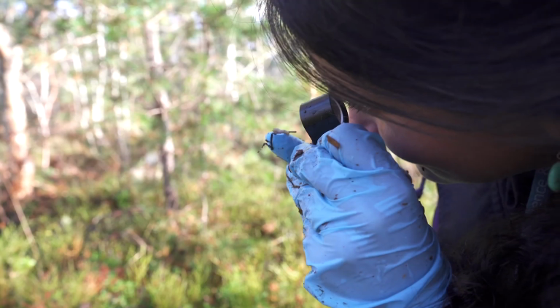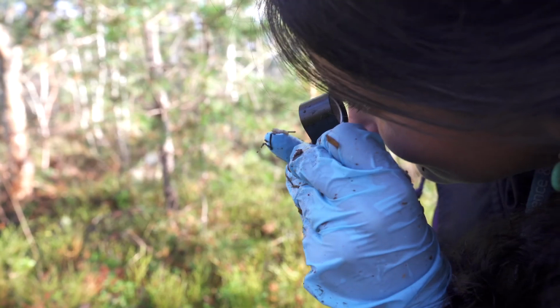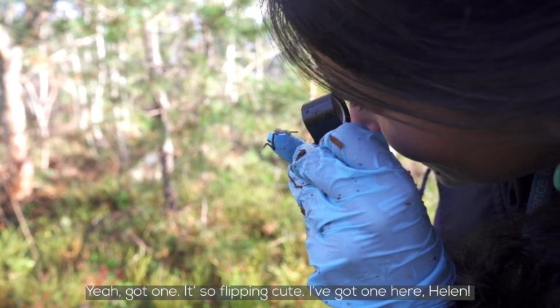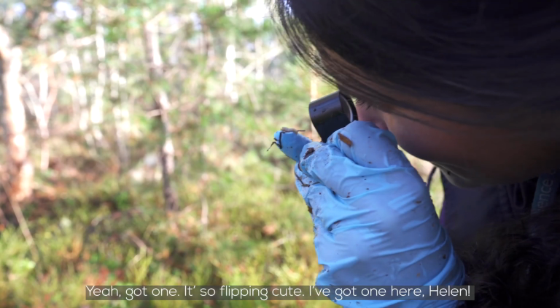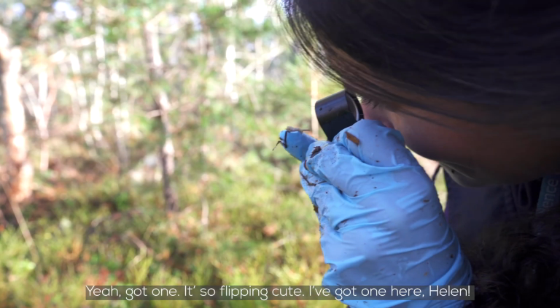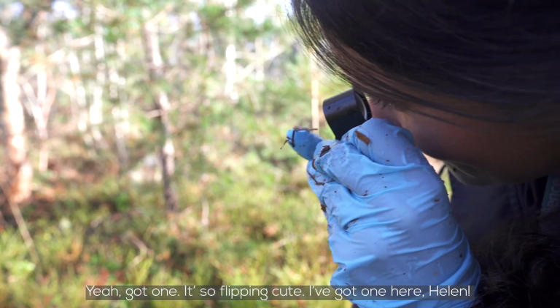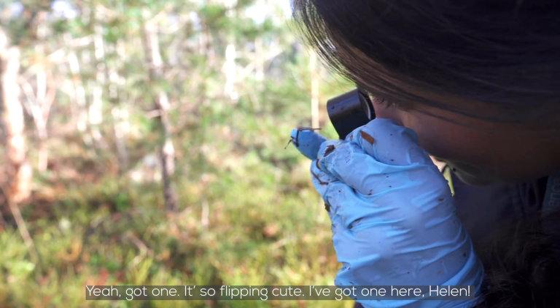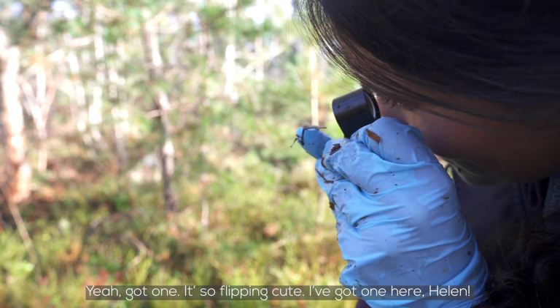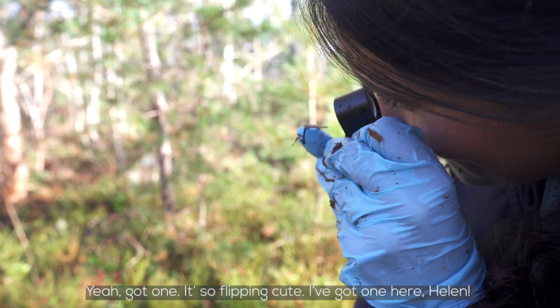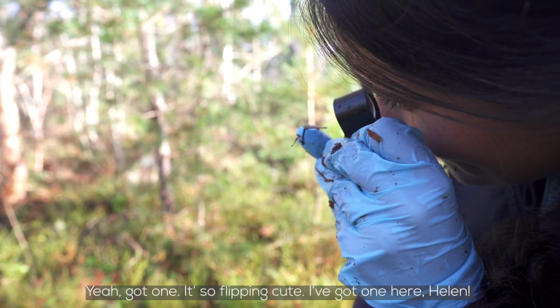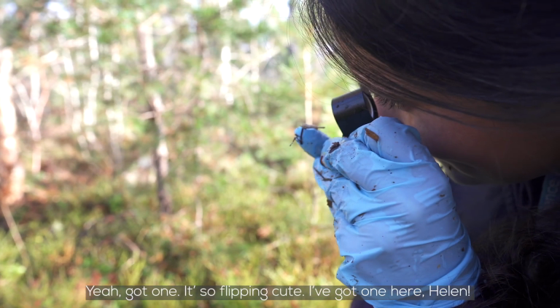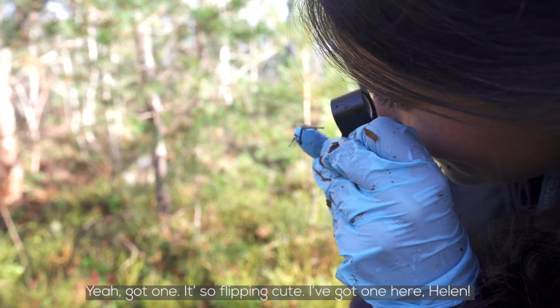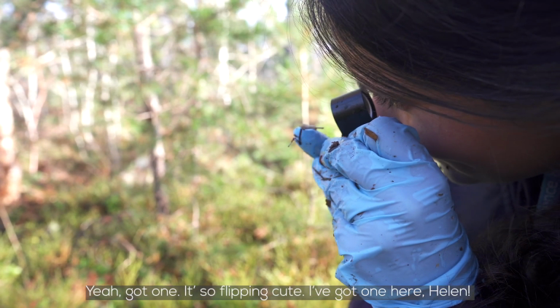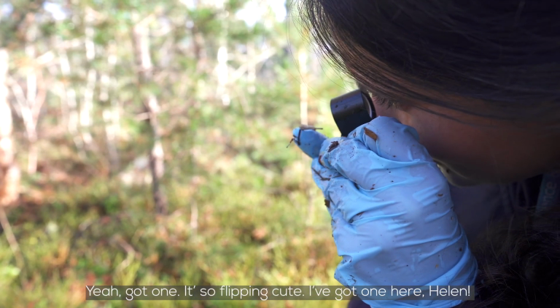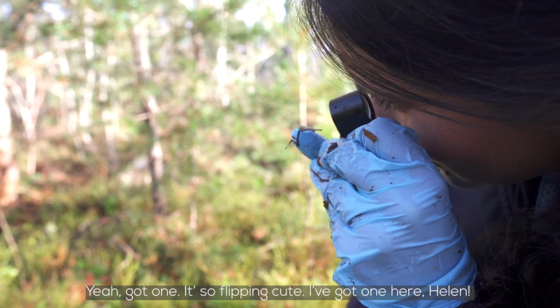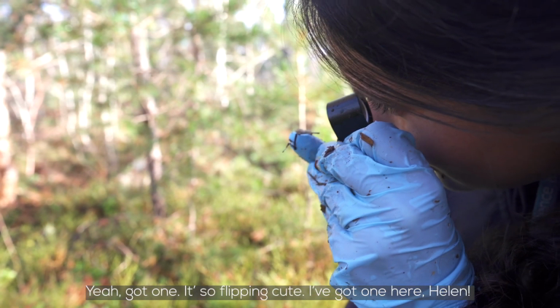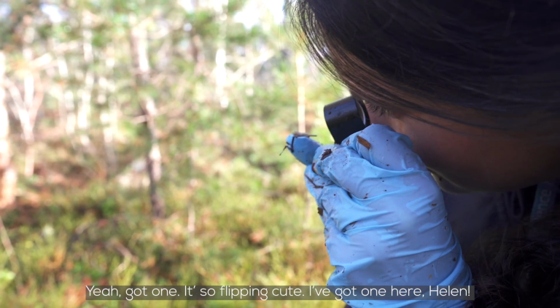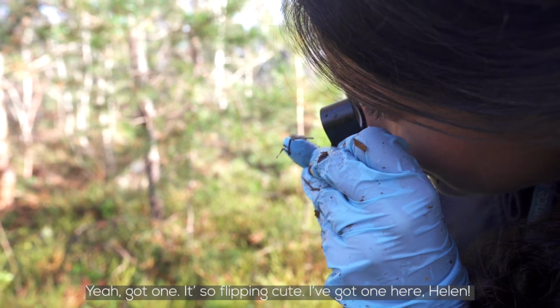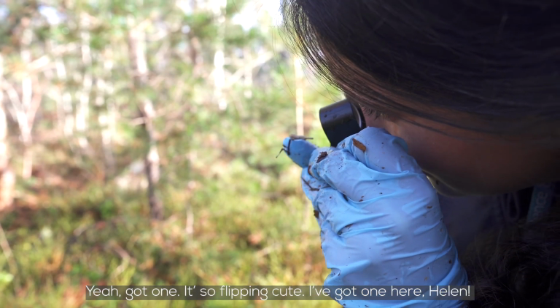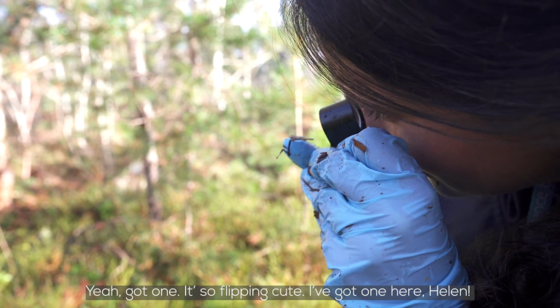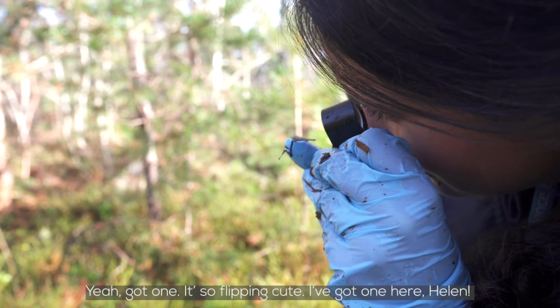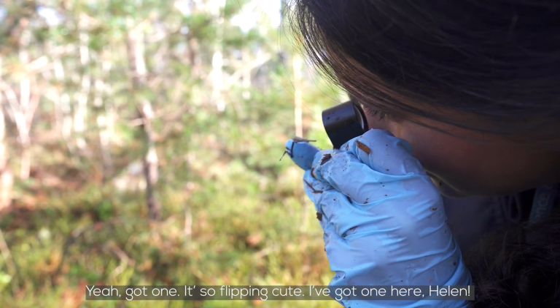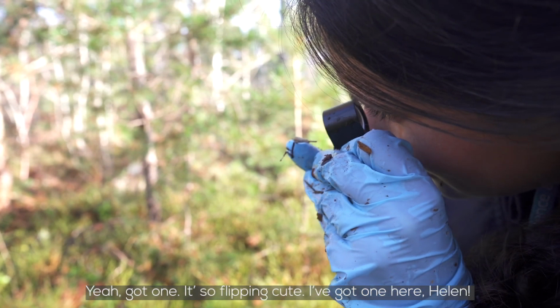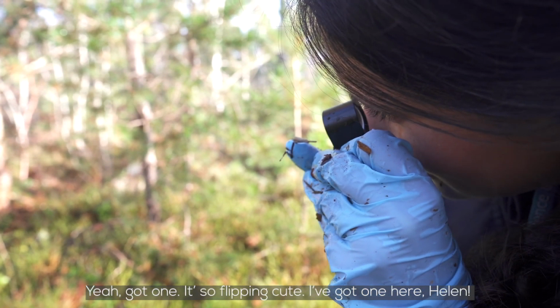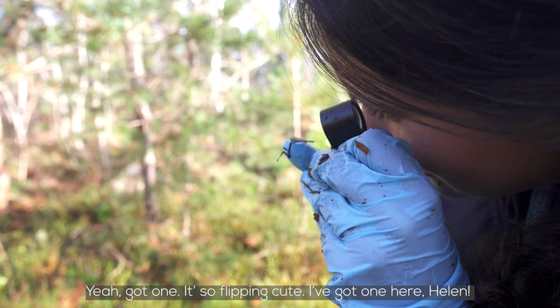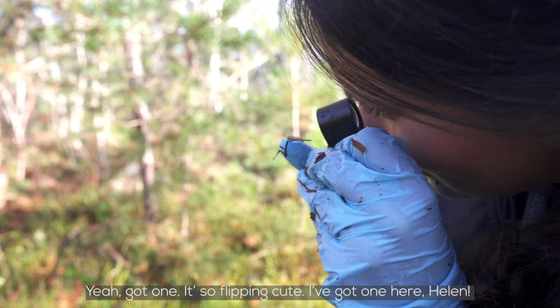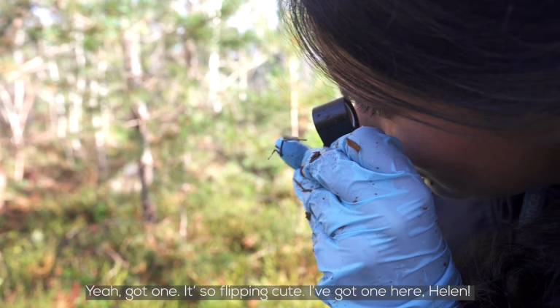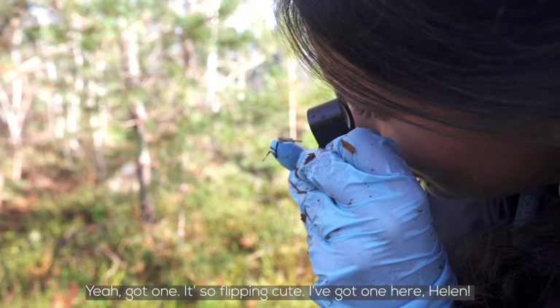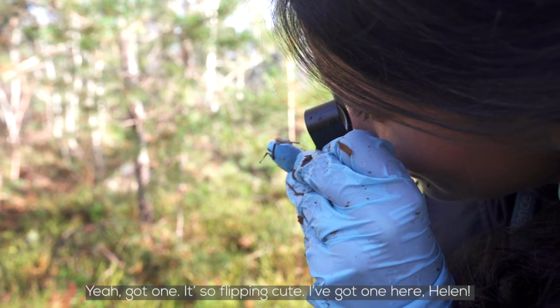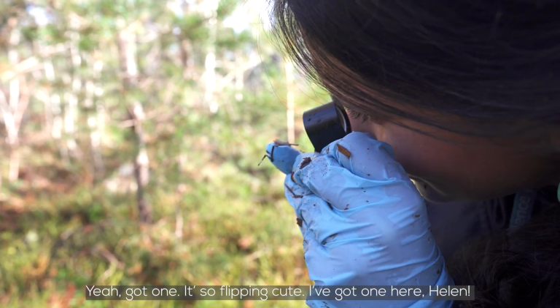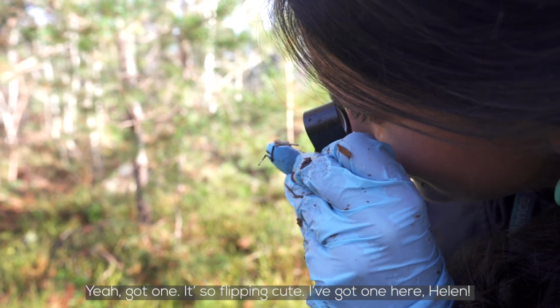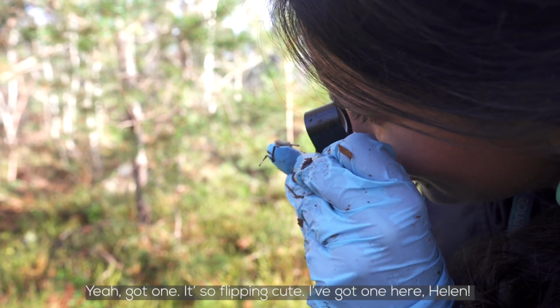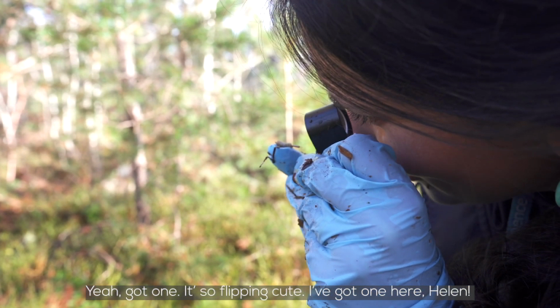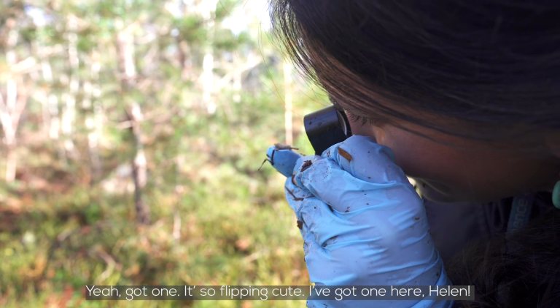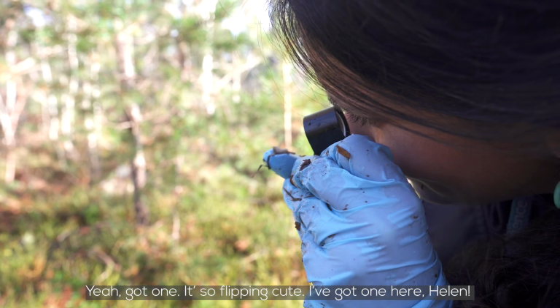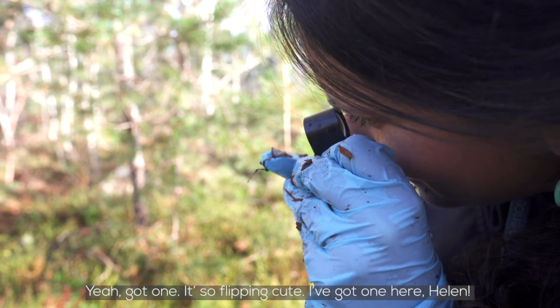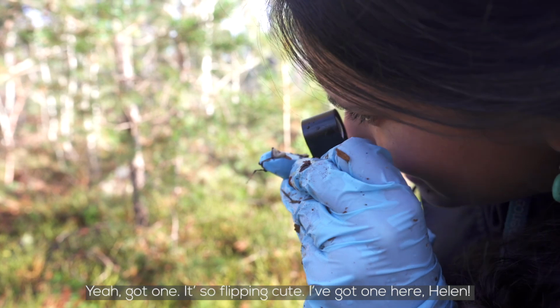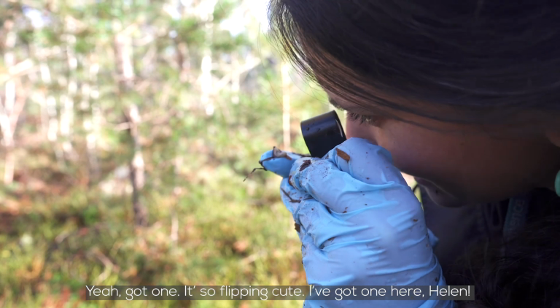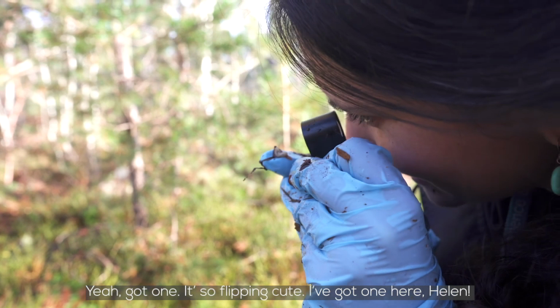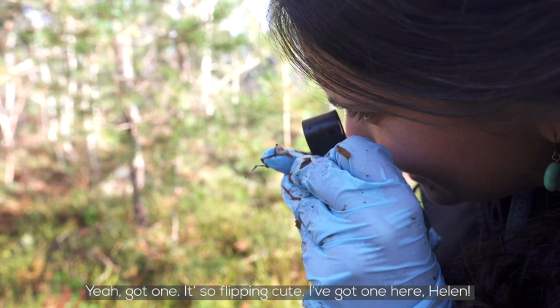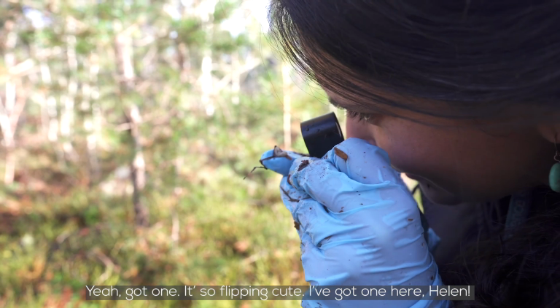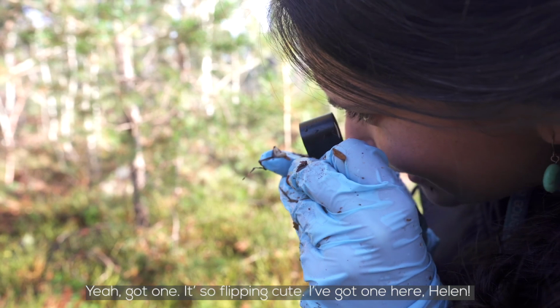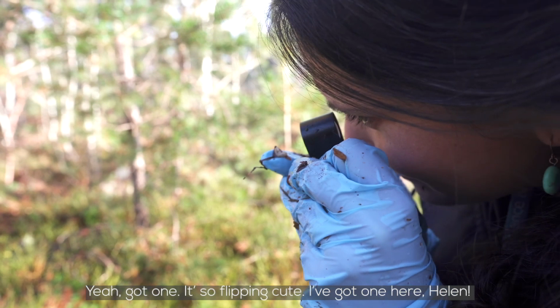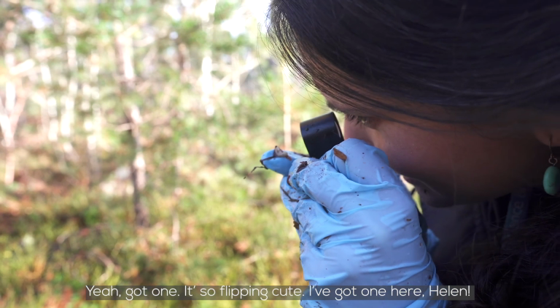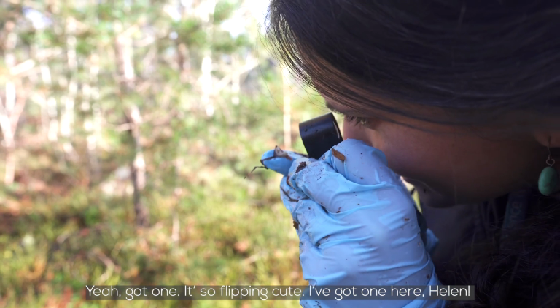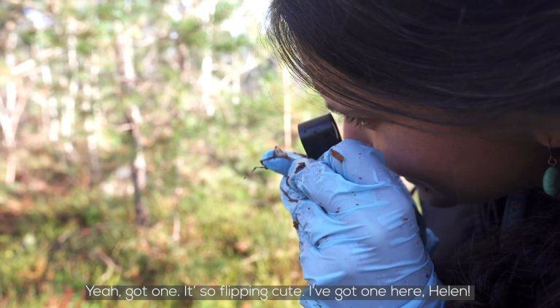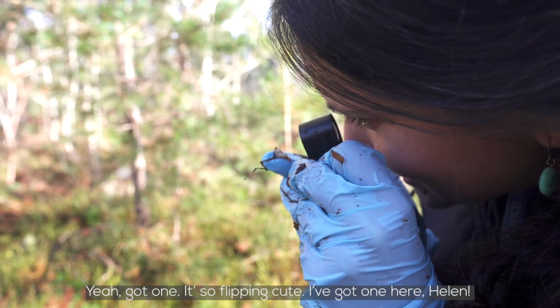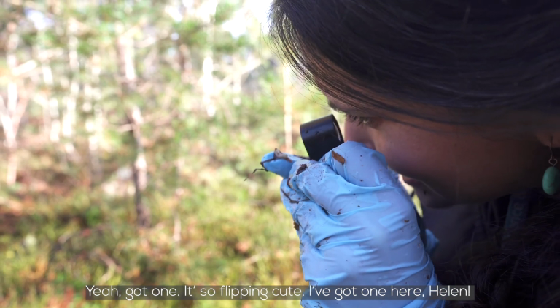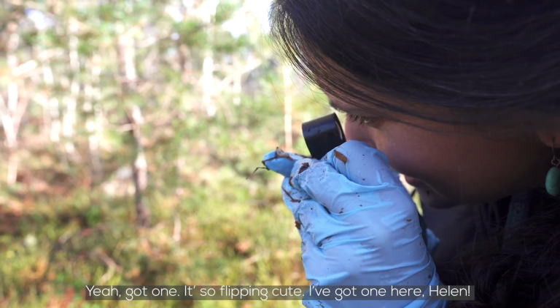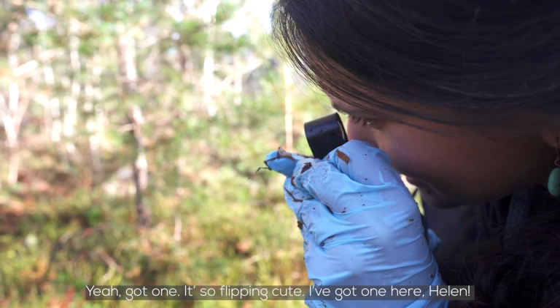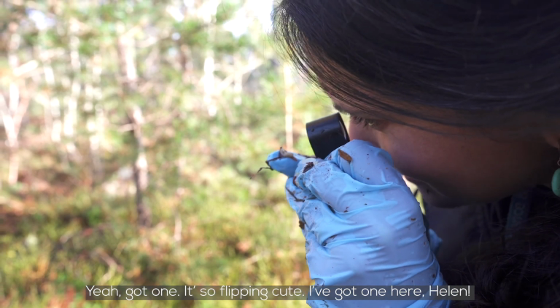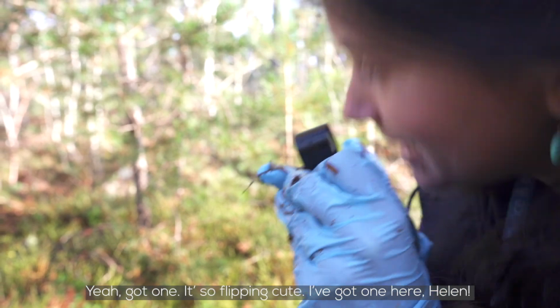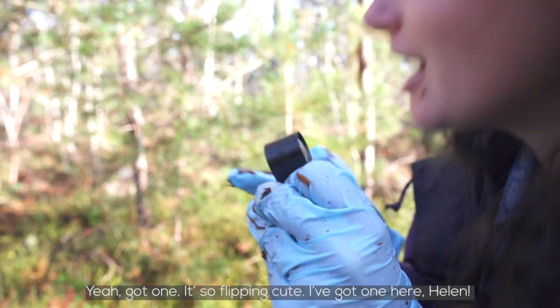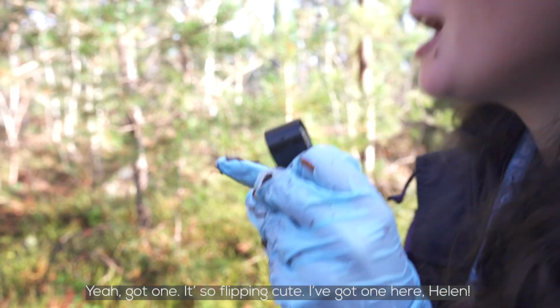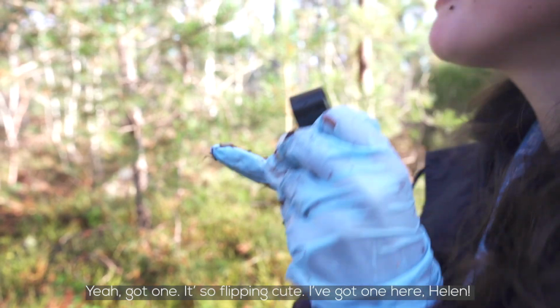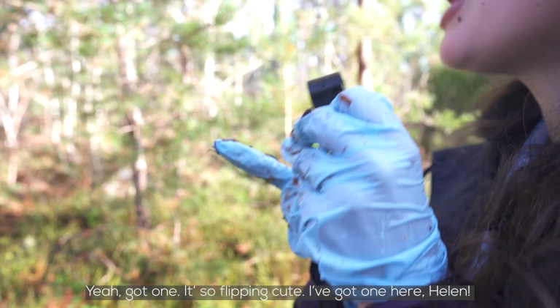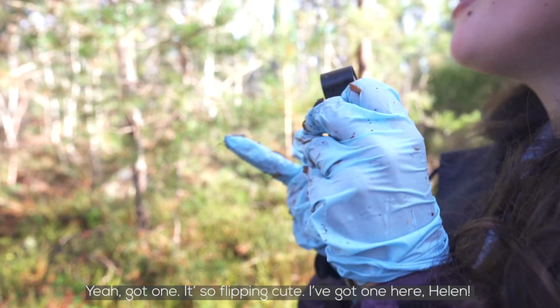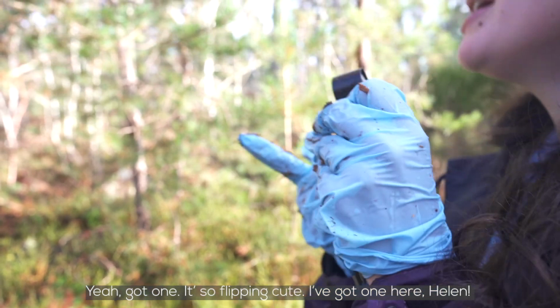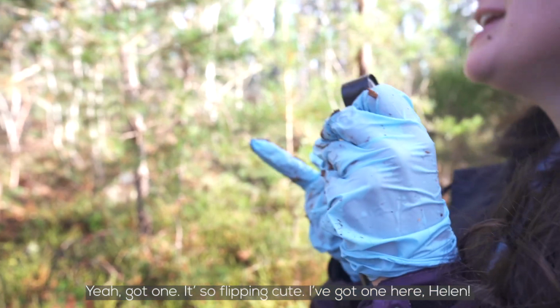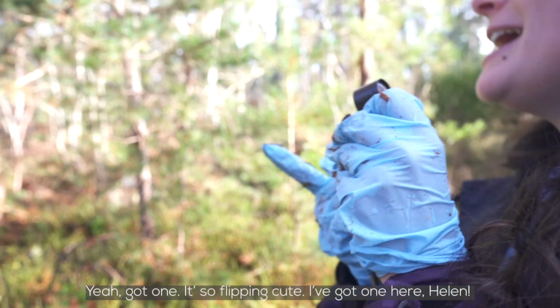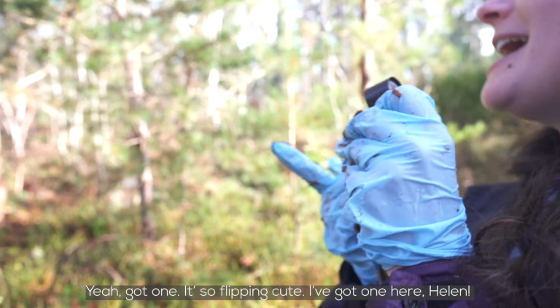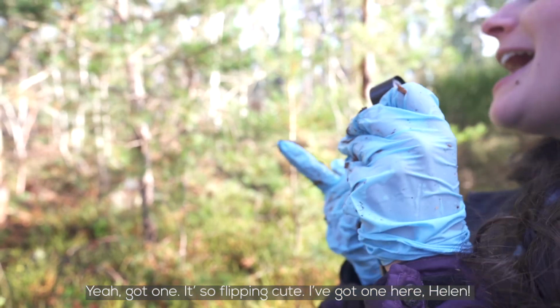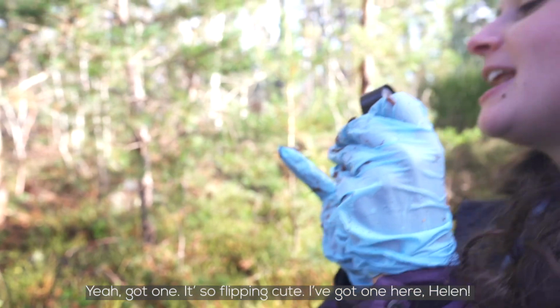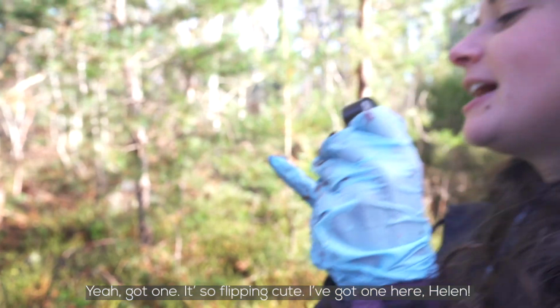Yeah, I've got one! Good. Oh, it's so flipping cute every time I see them. I've got one here, Helen!